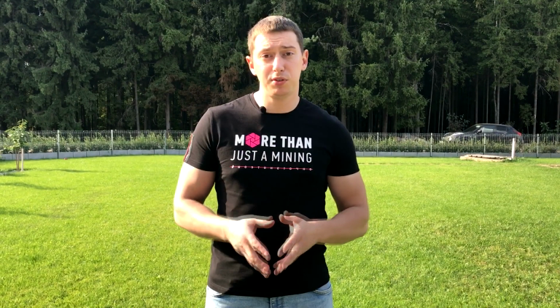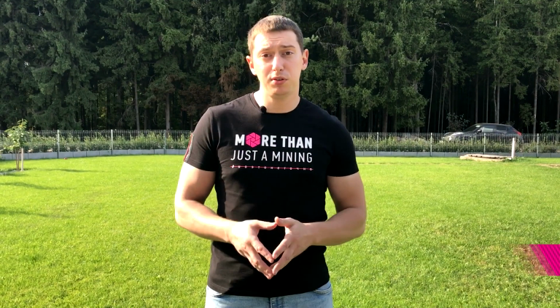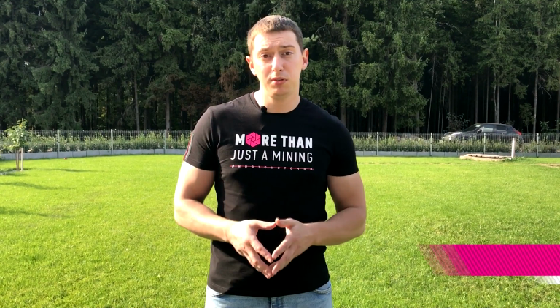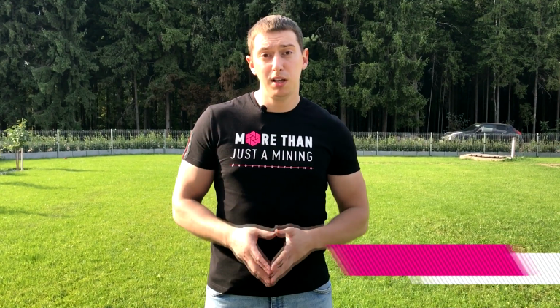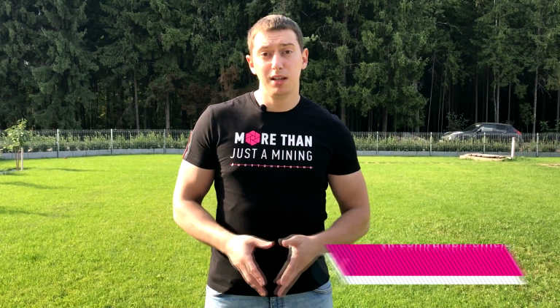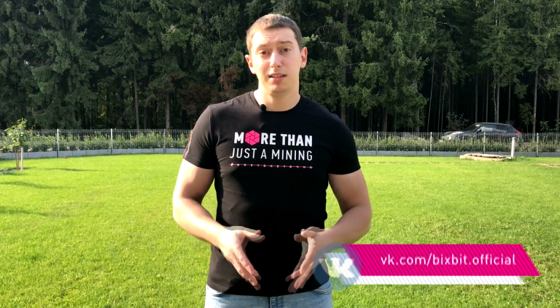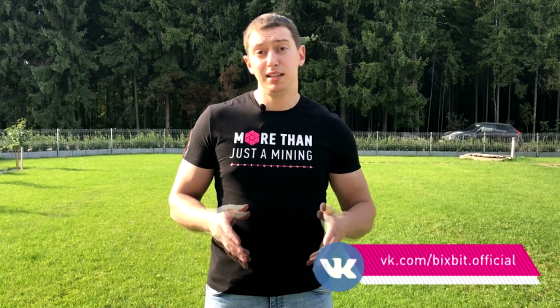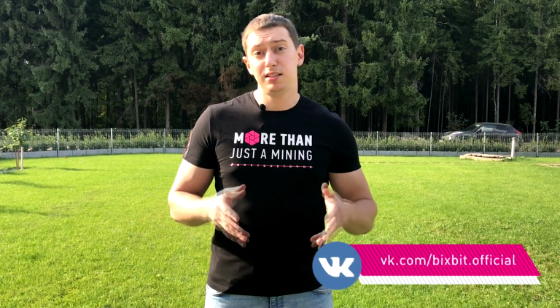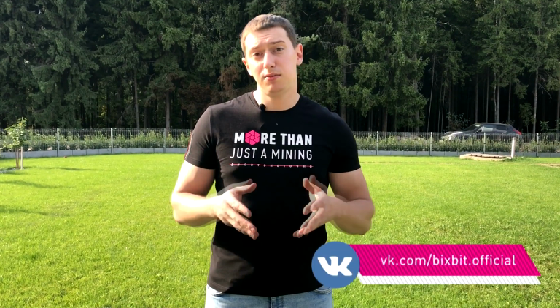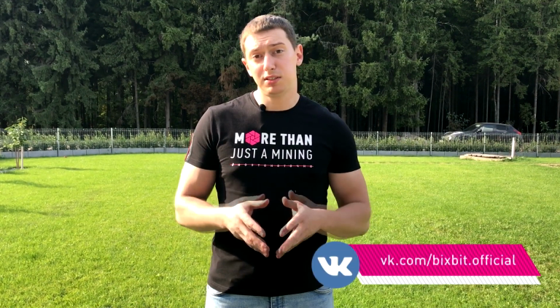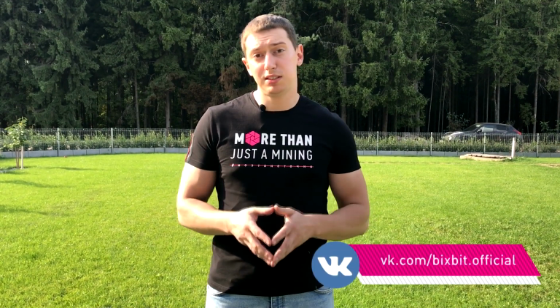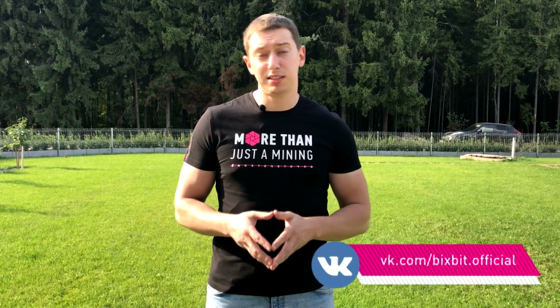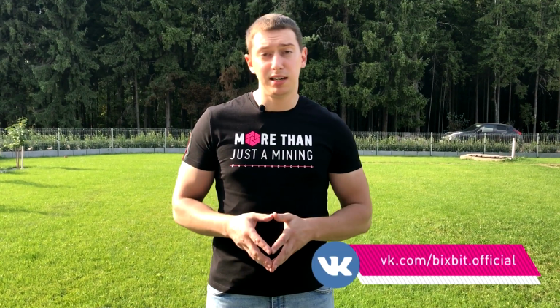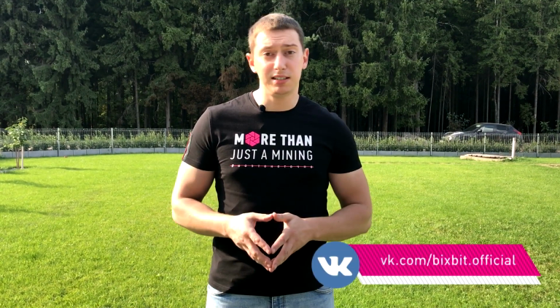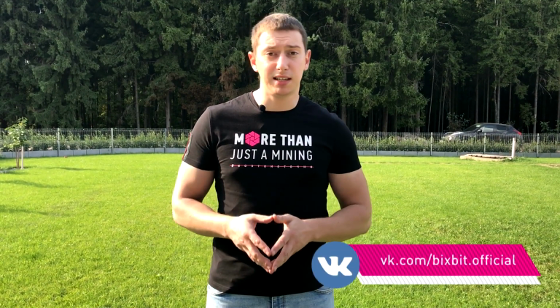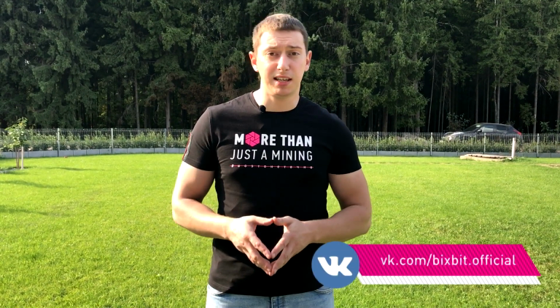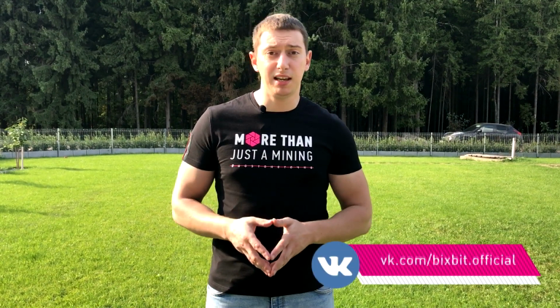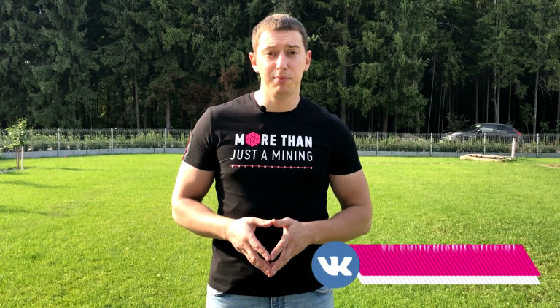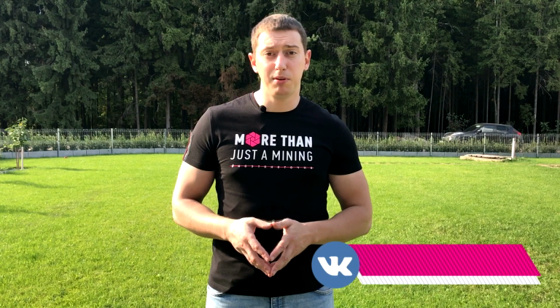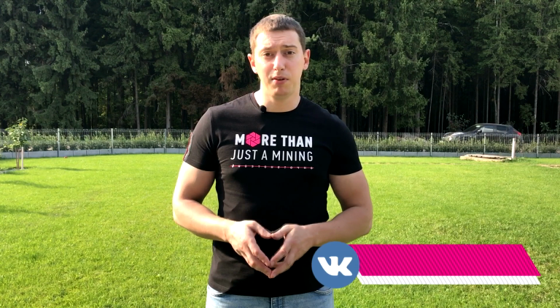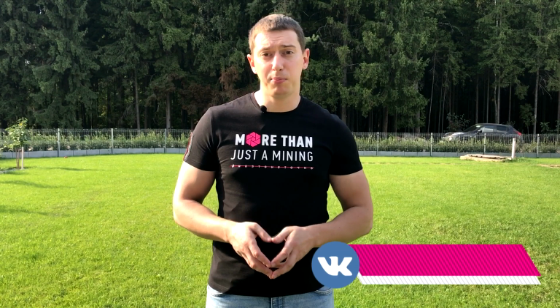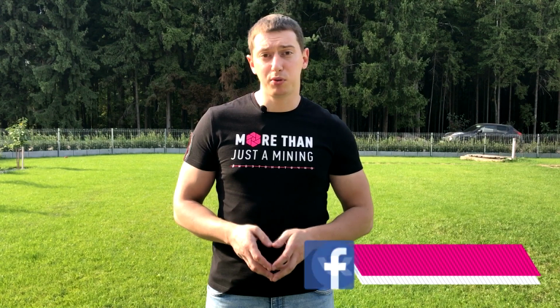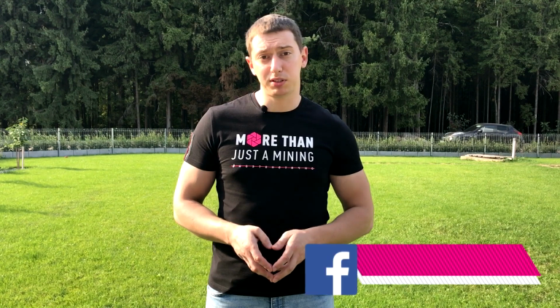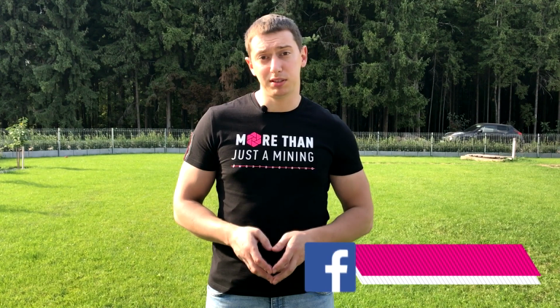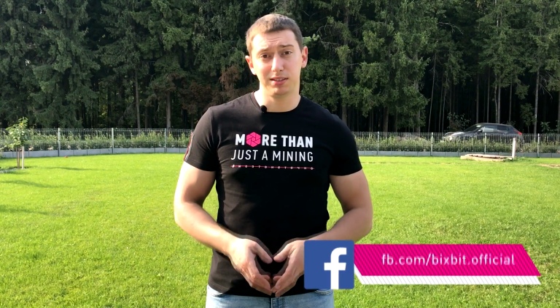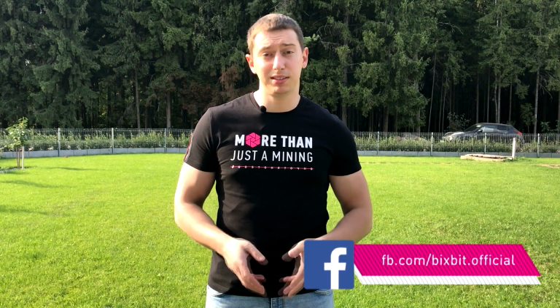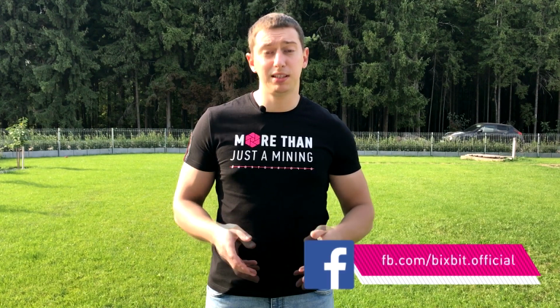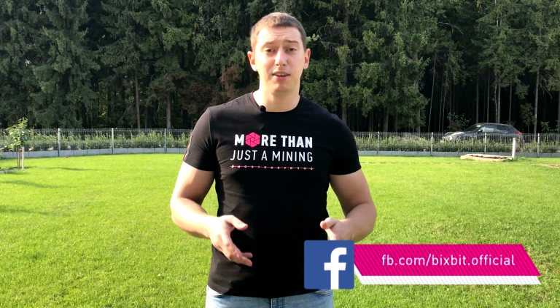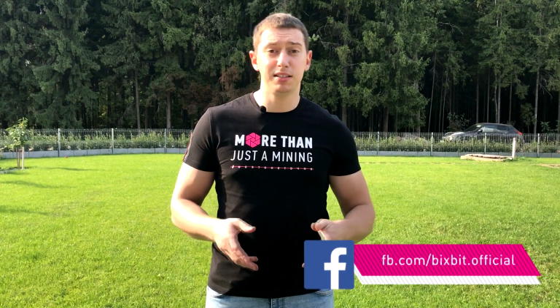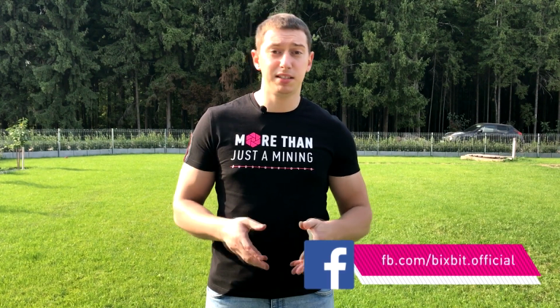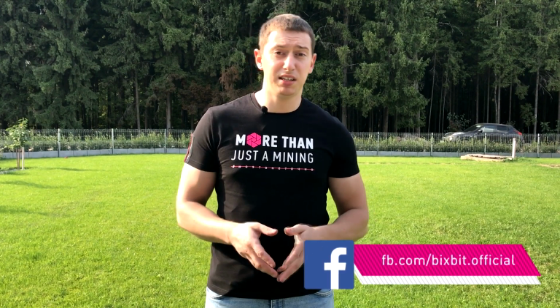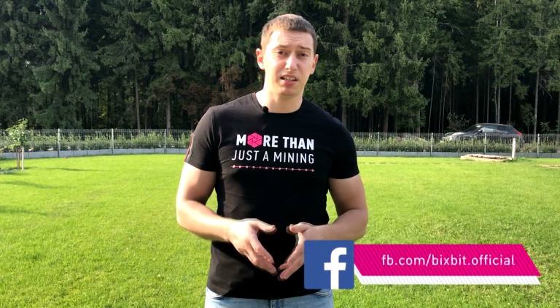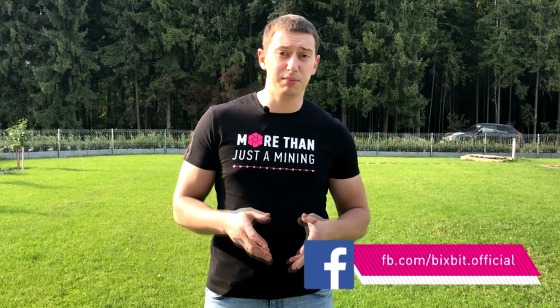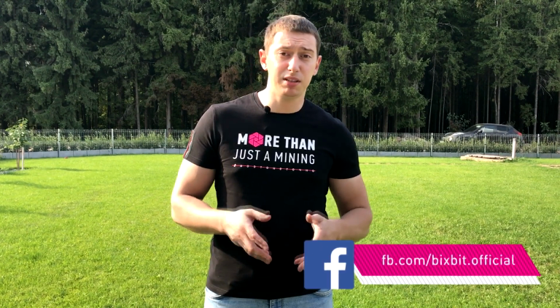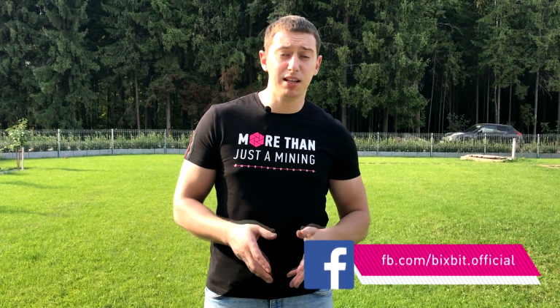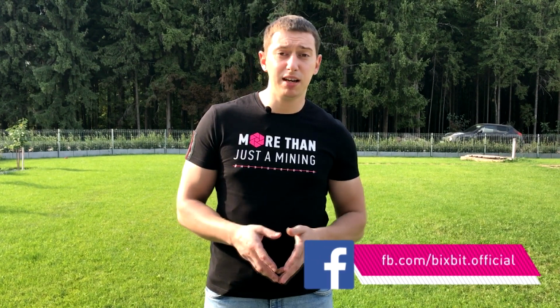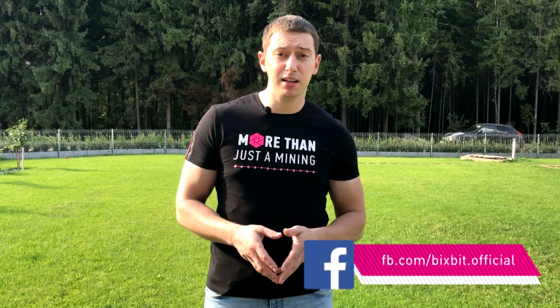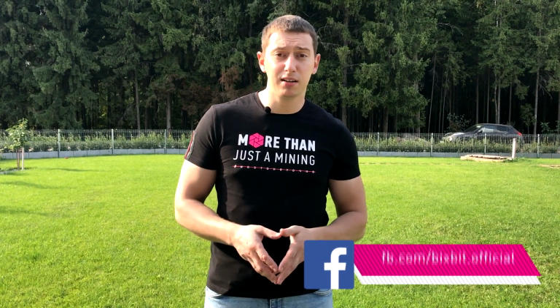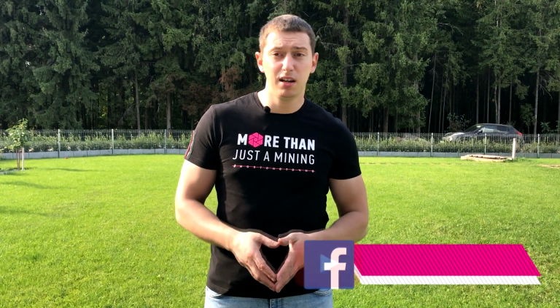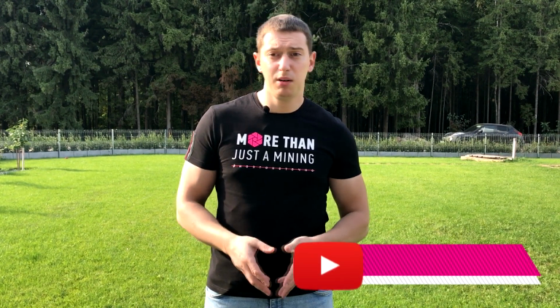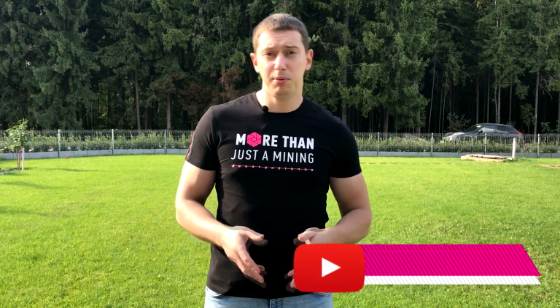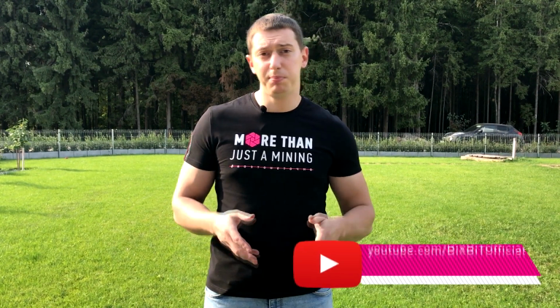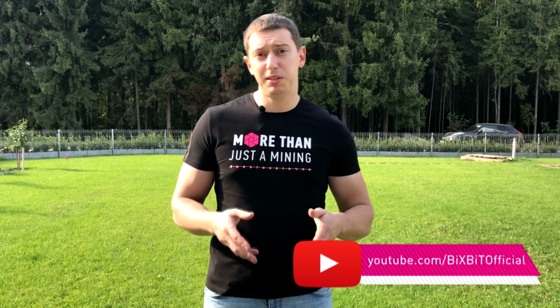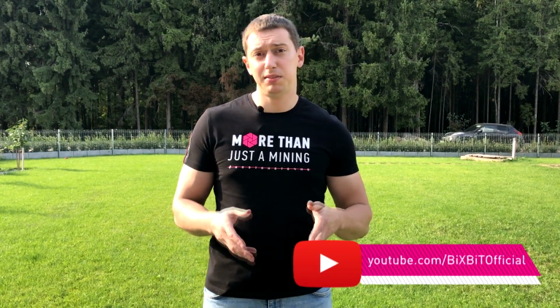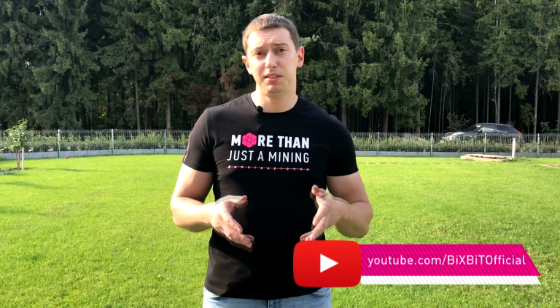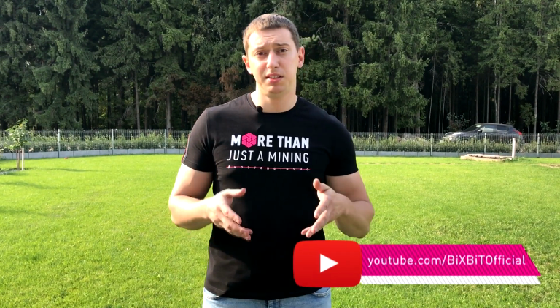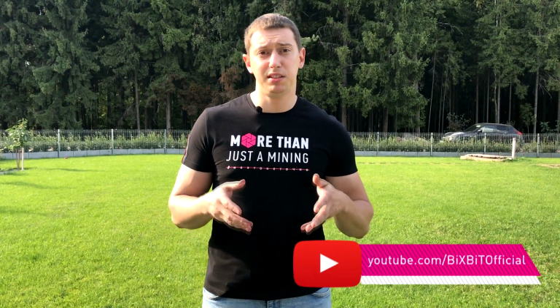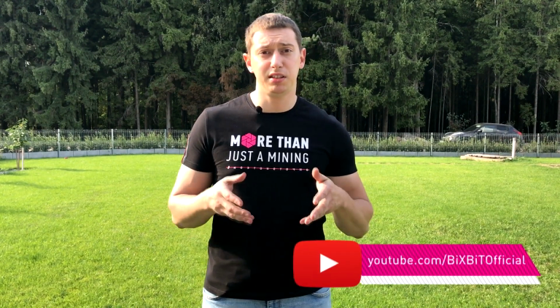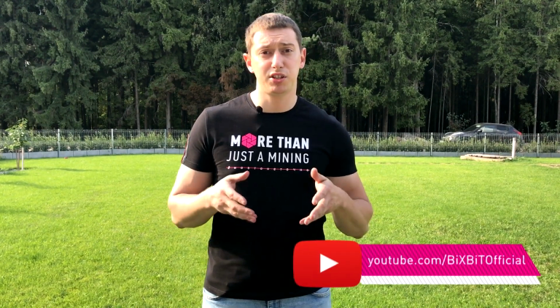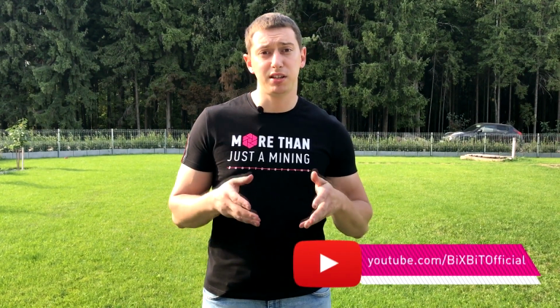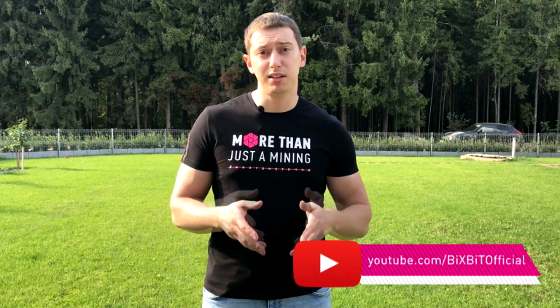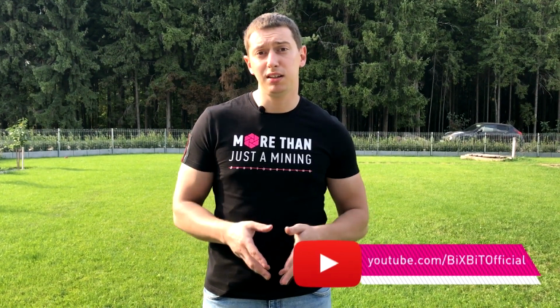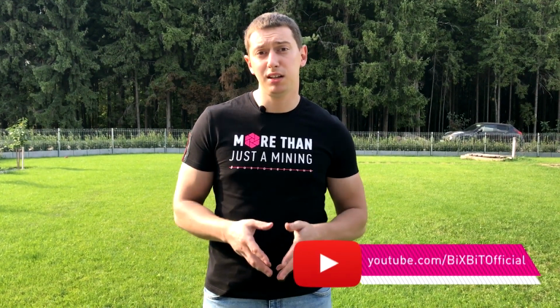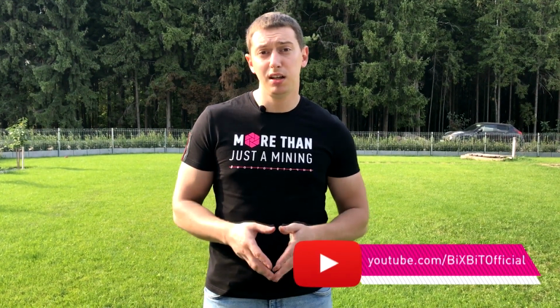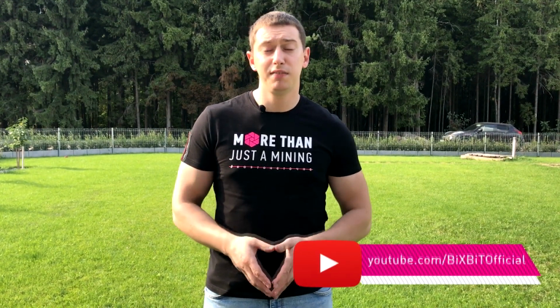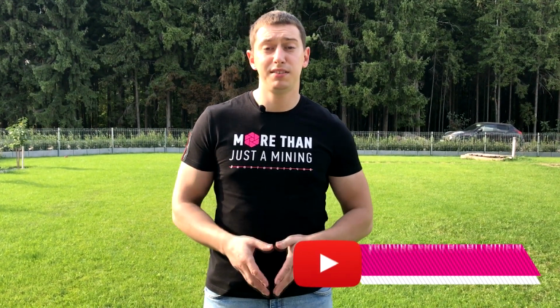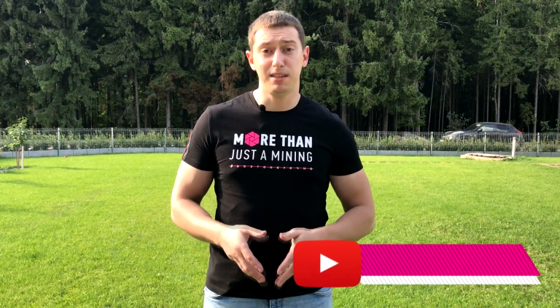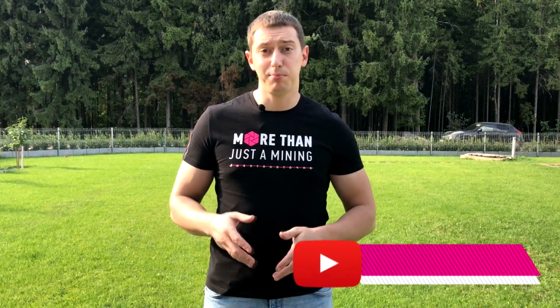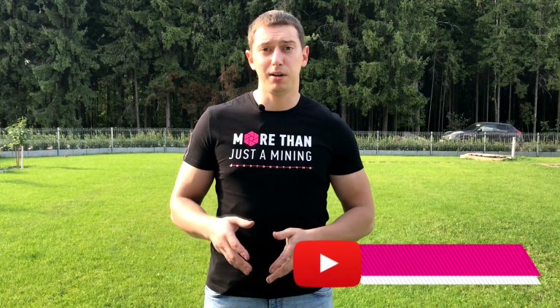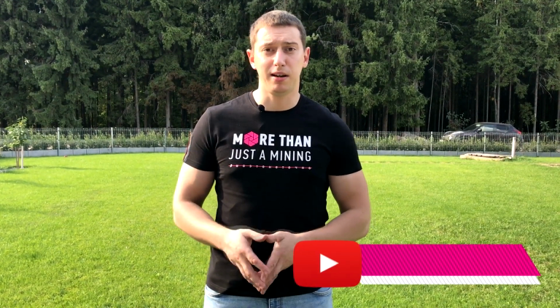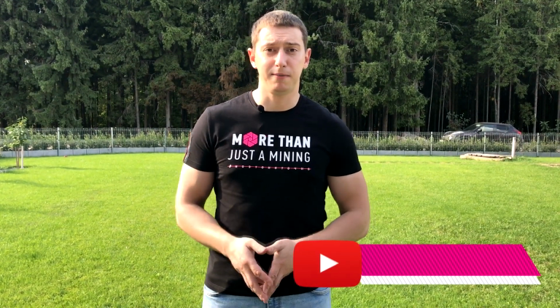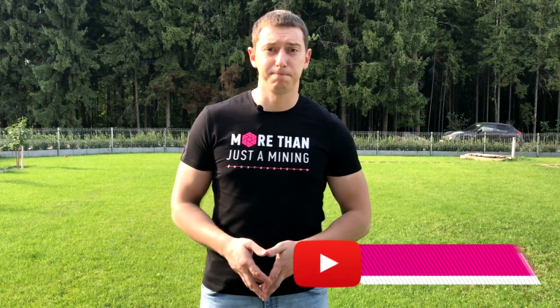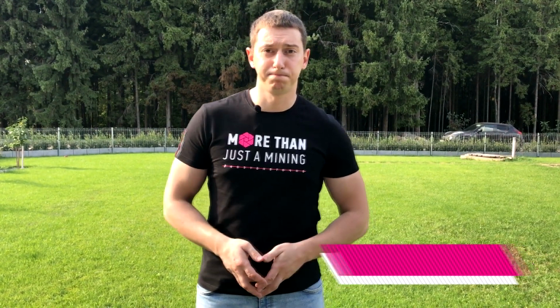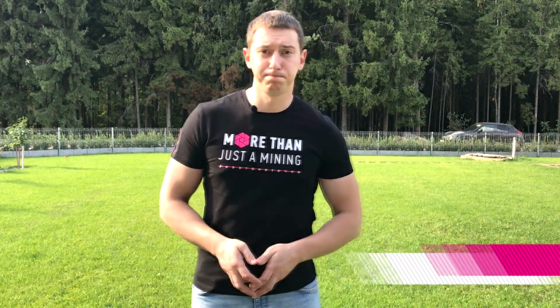That's it. If you still have some questions, write them down below in the comments. Subscribe to our channel. Bye.